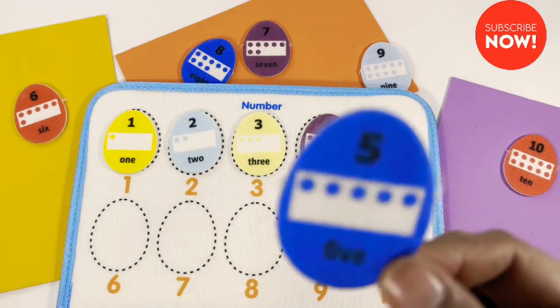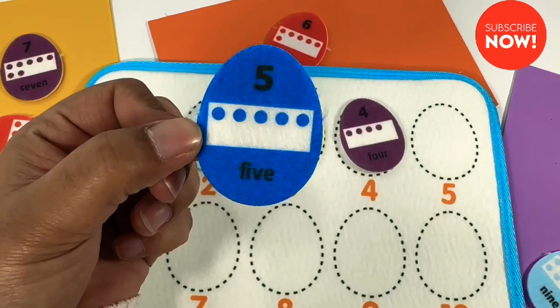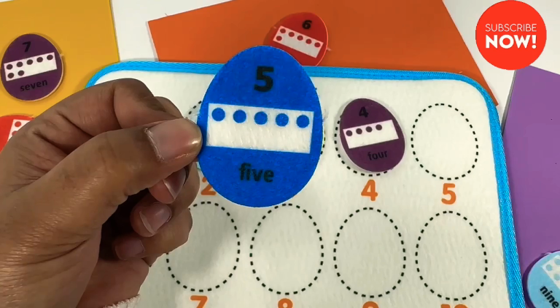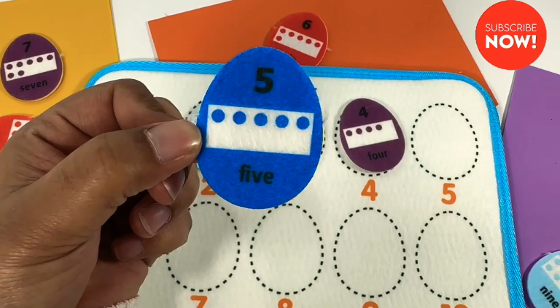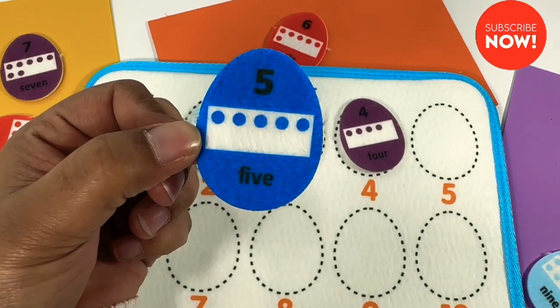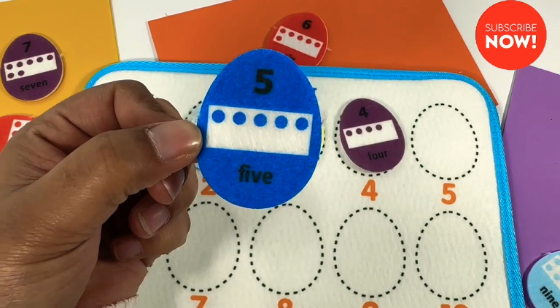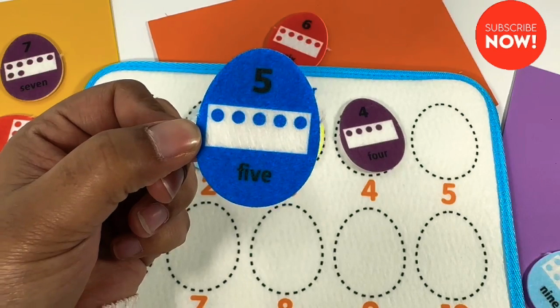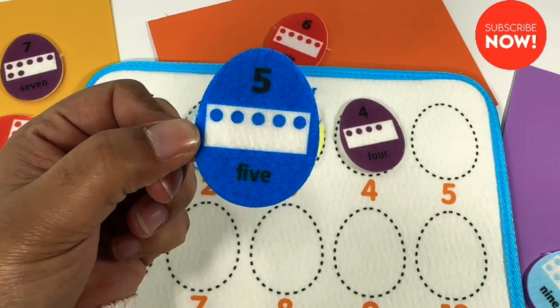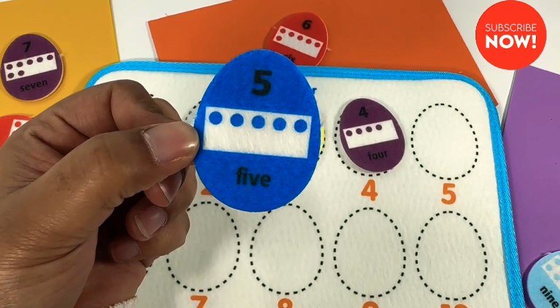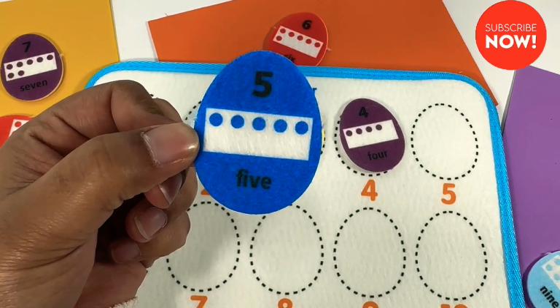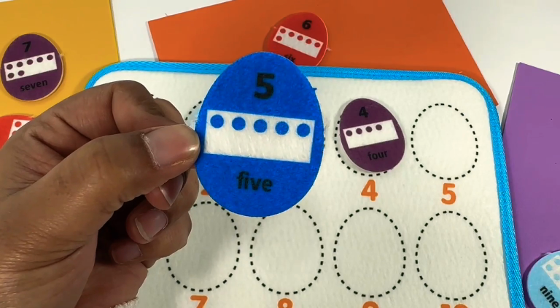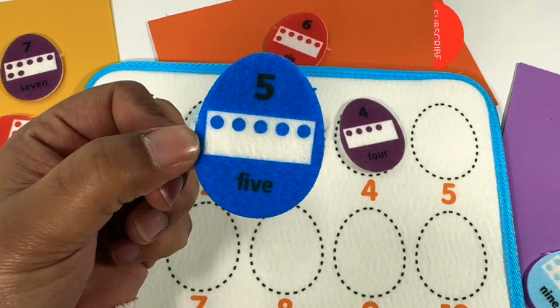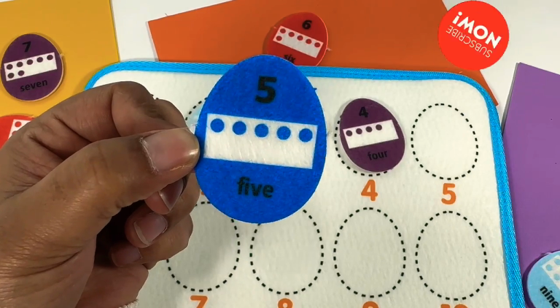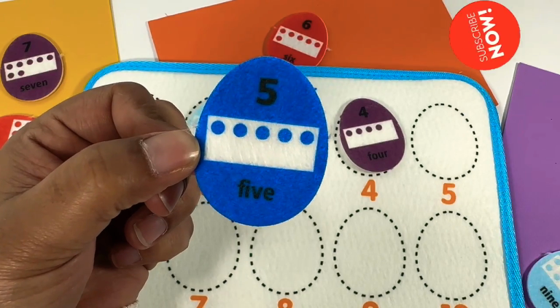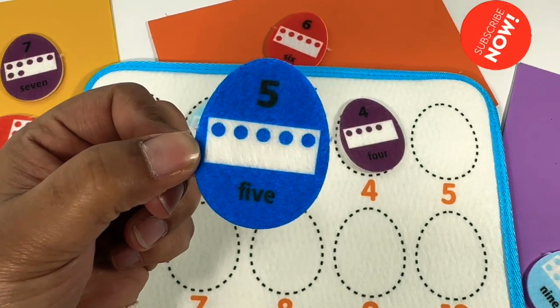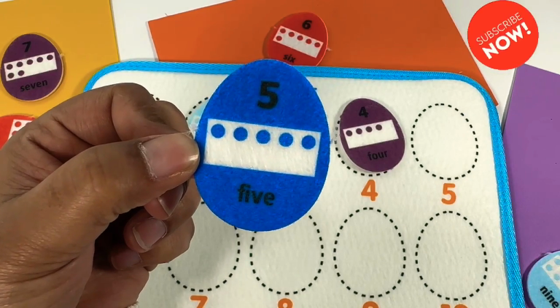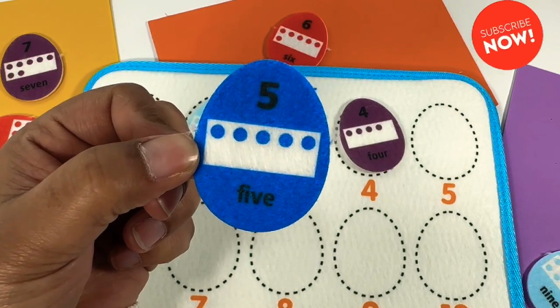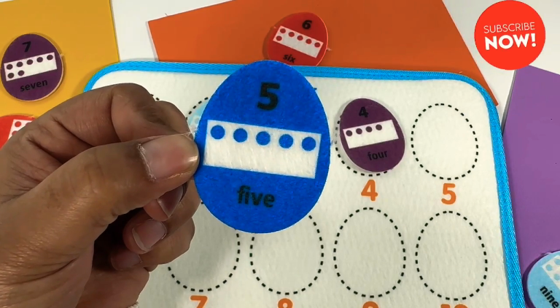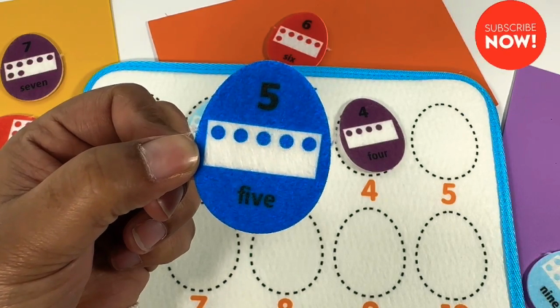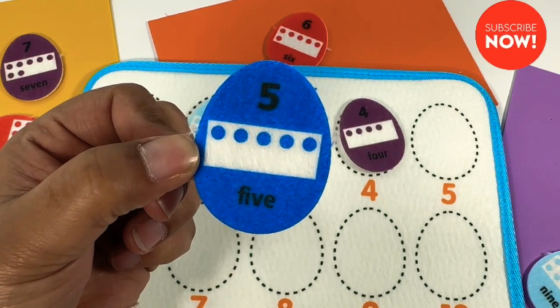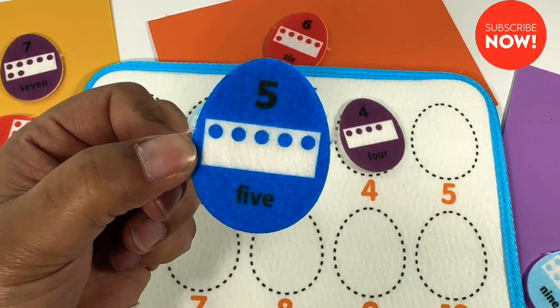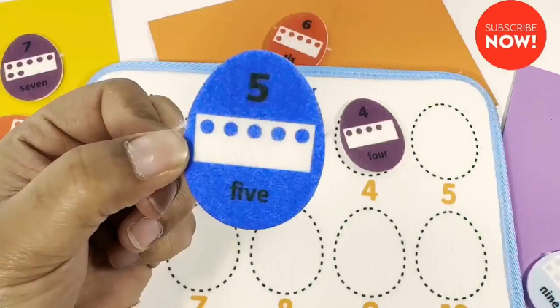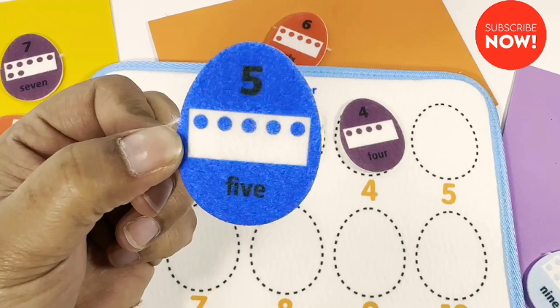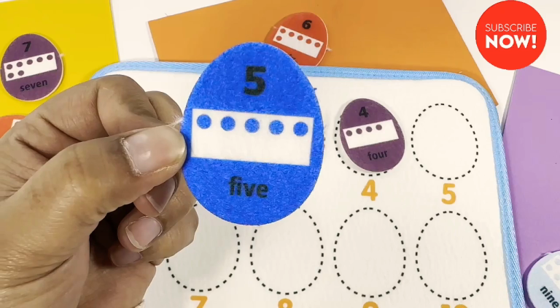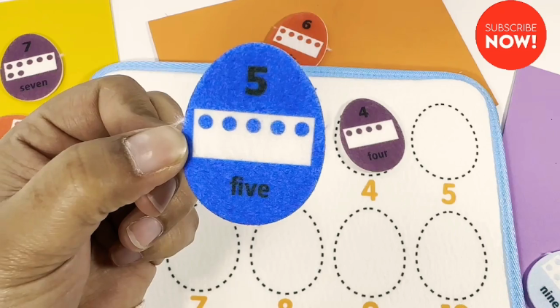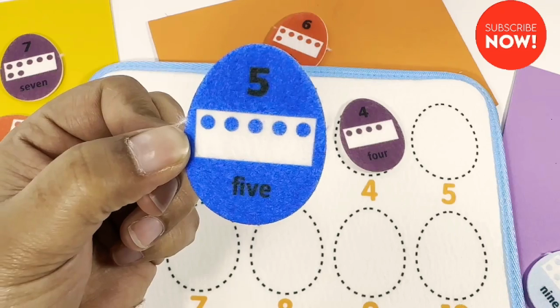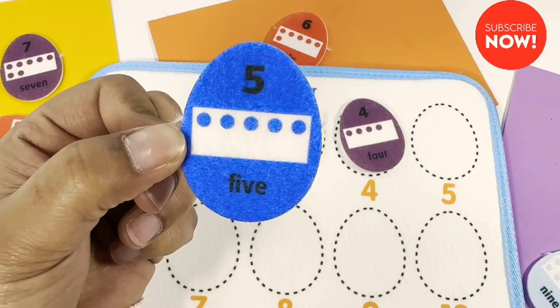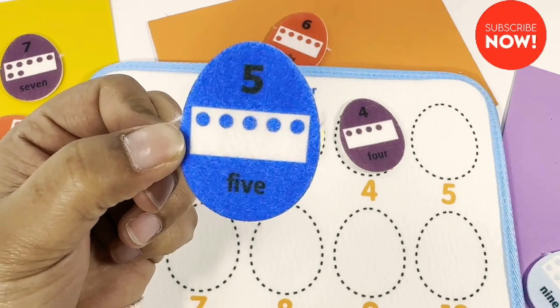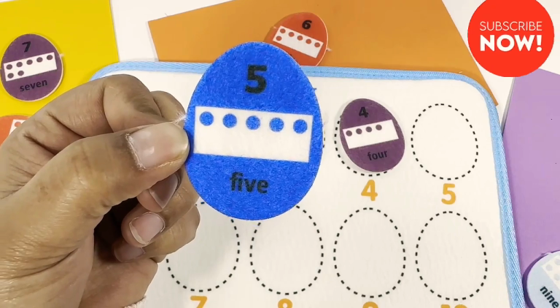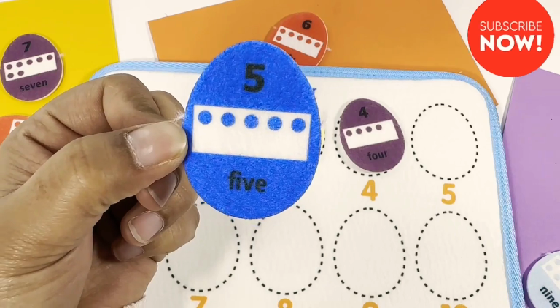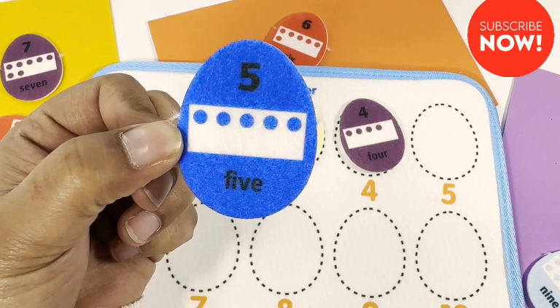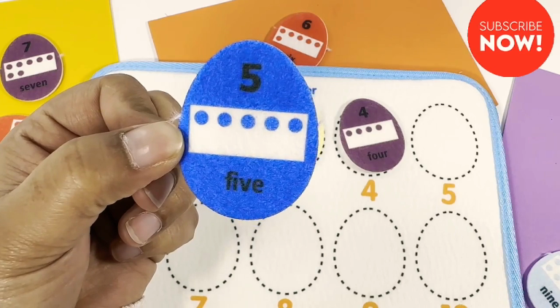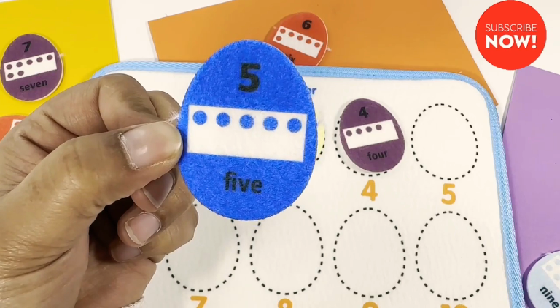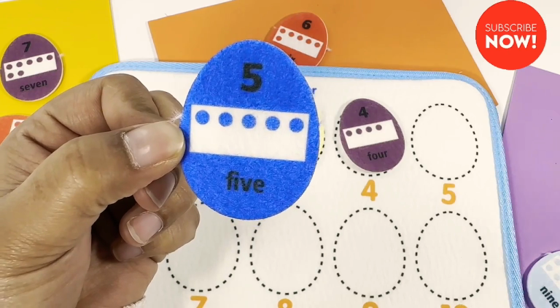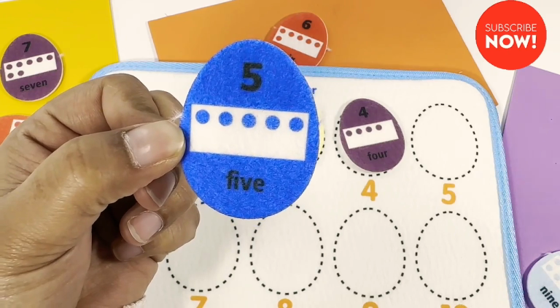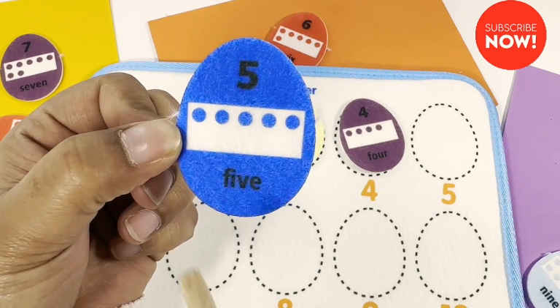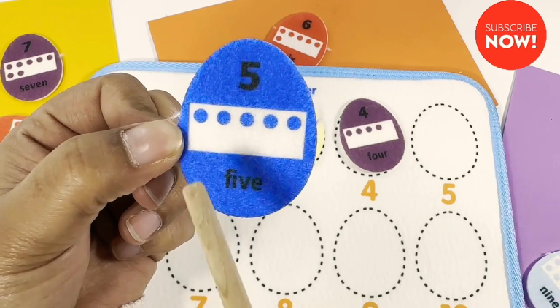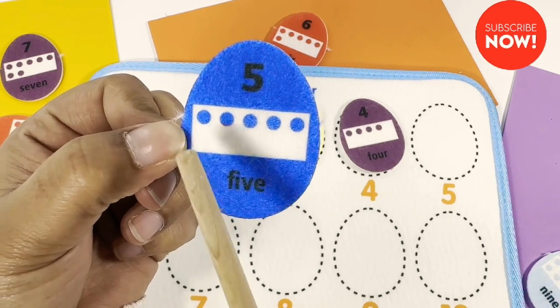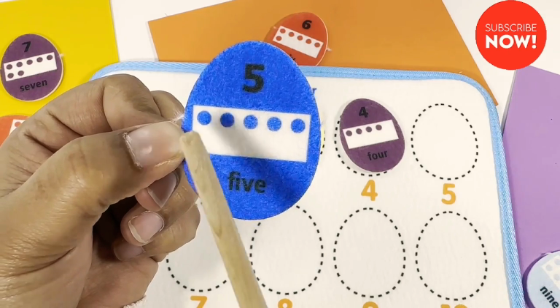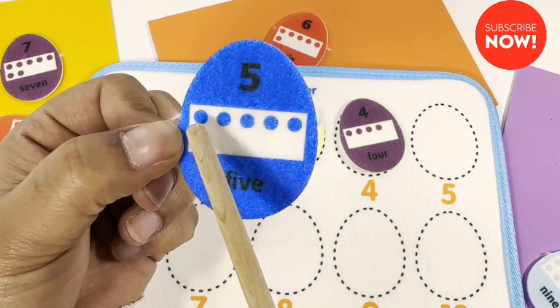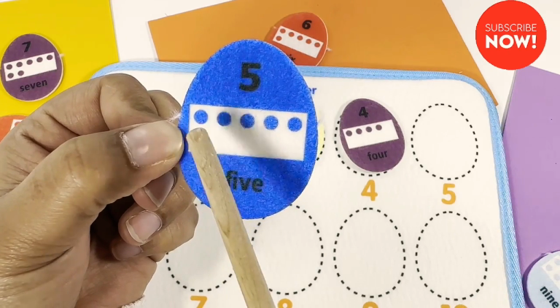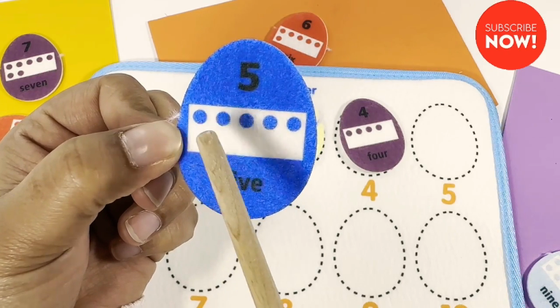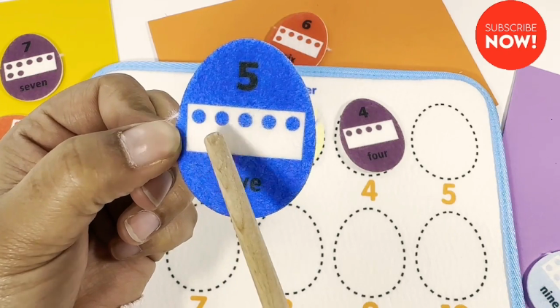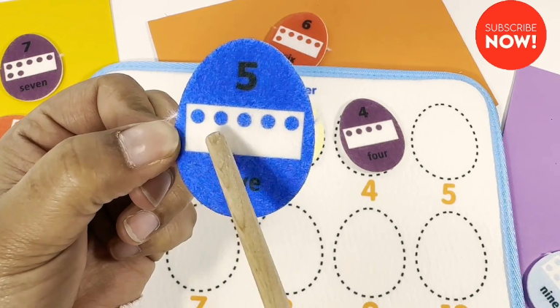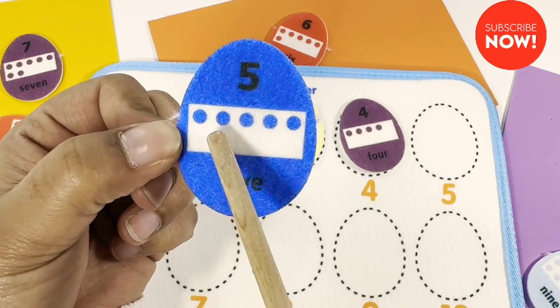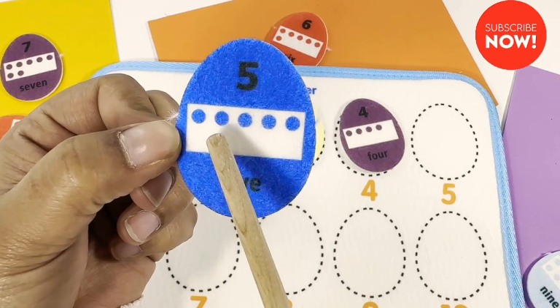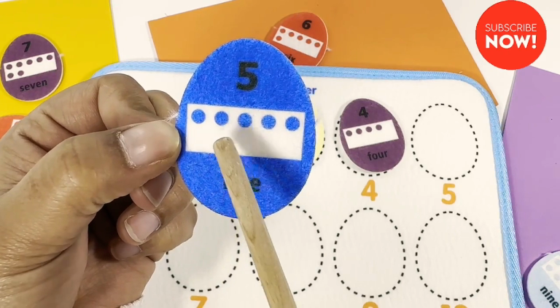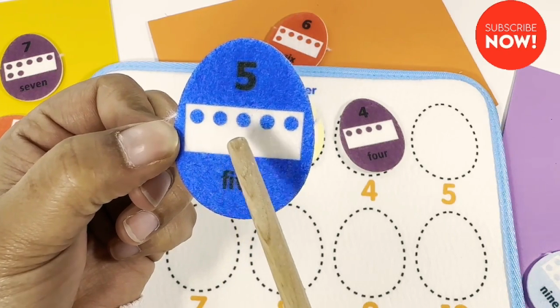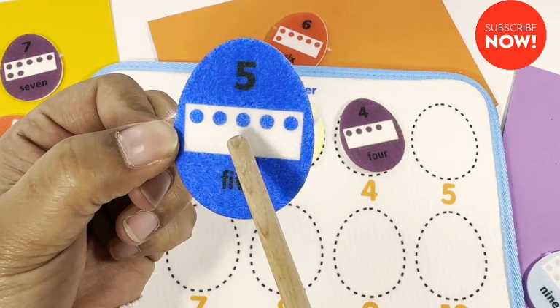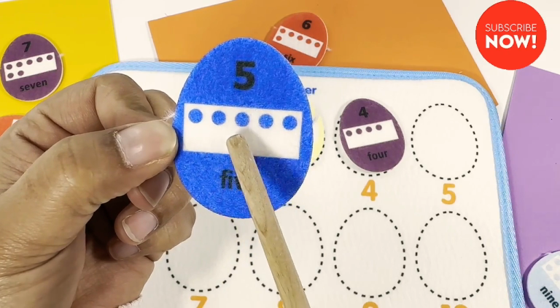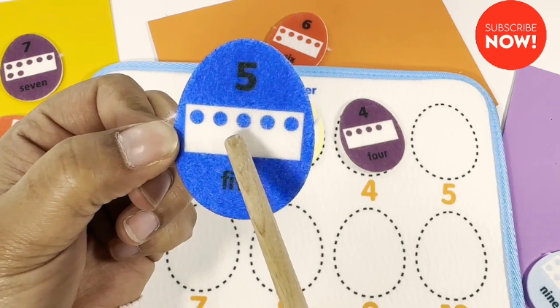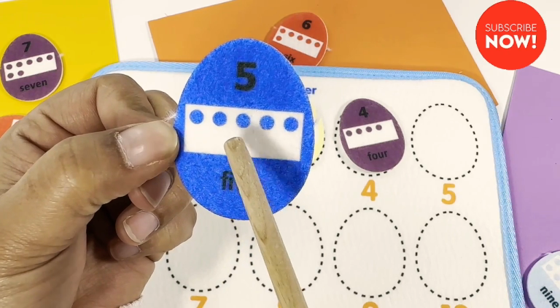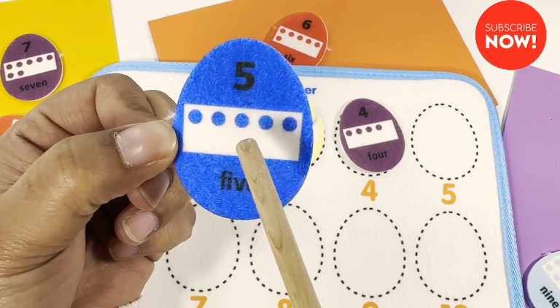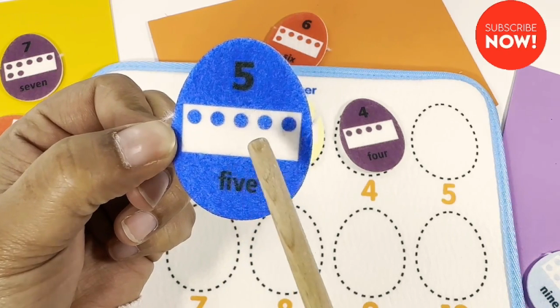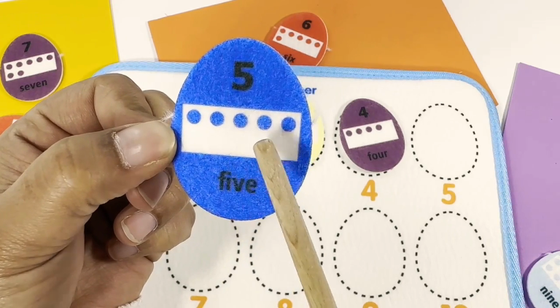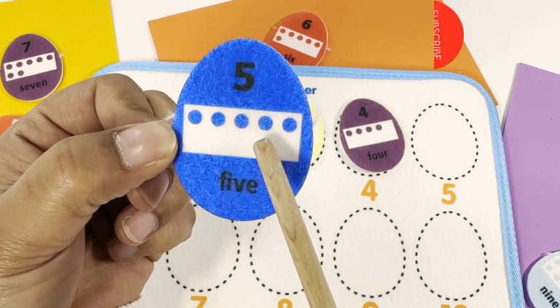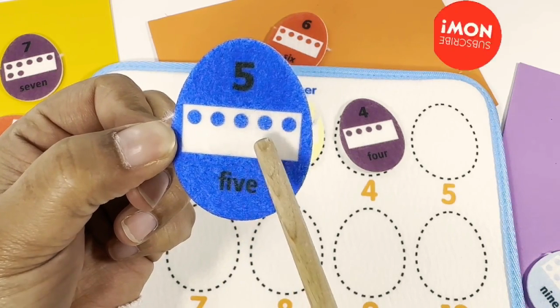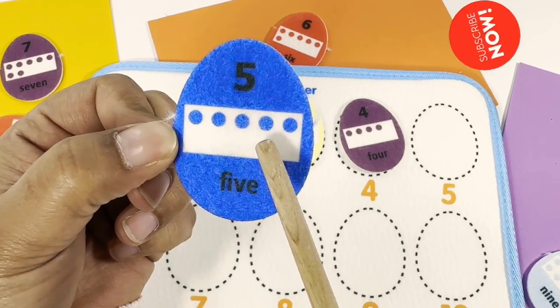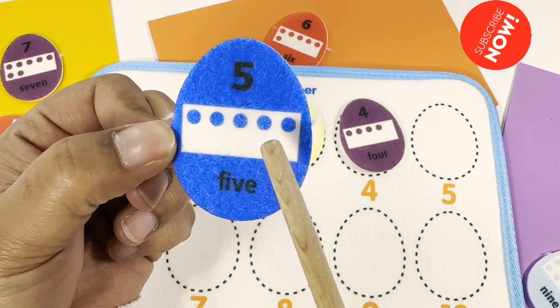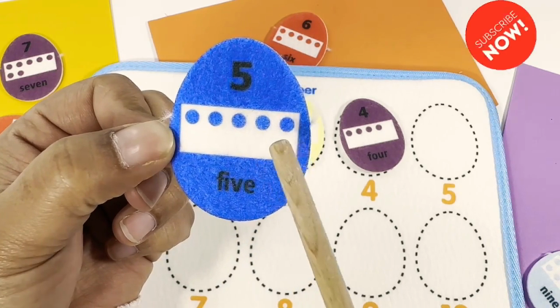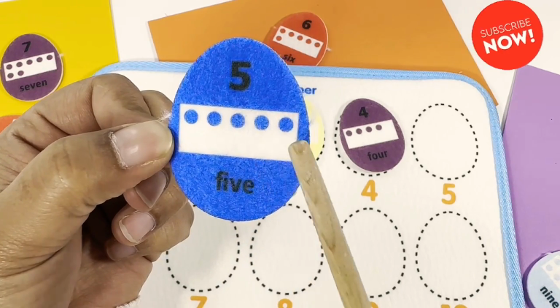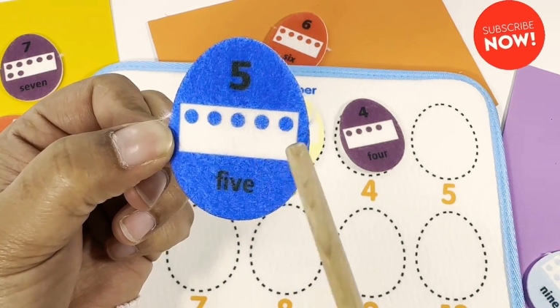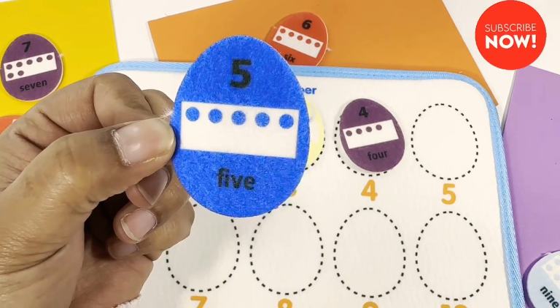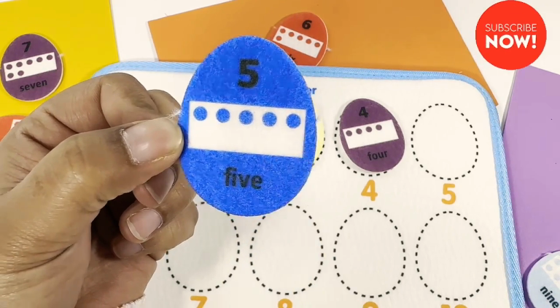What about this blue egg? Five. One, two, three, four, five.